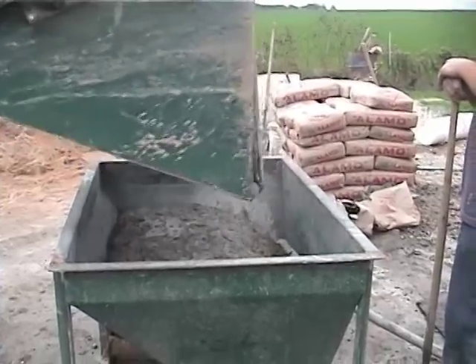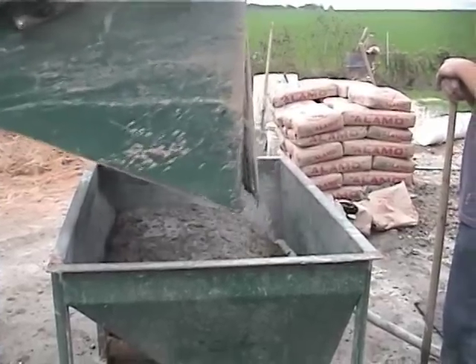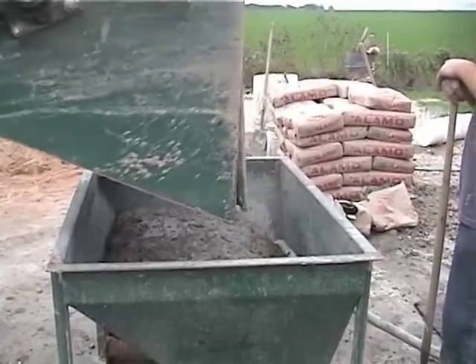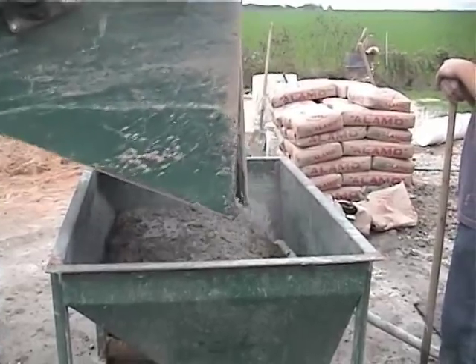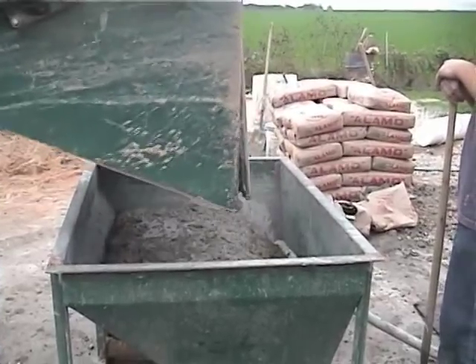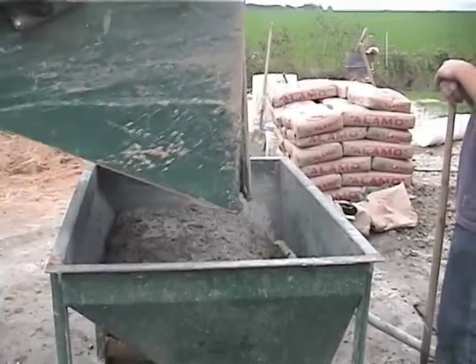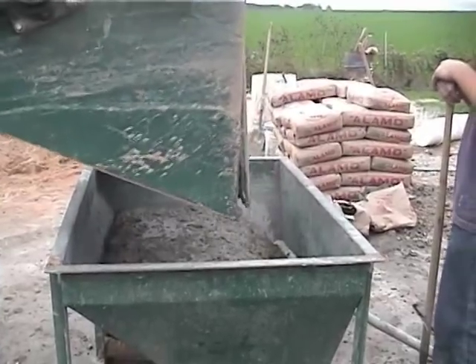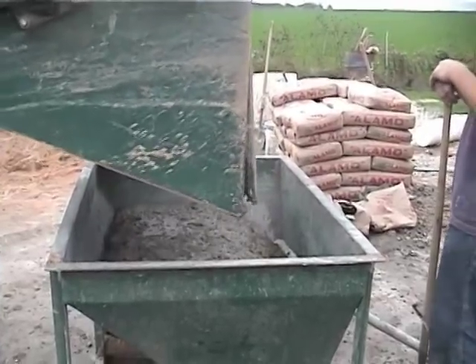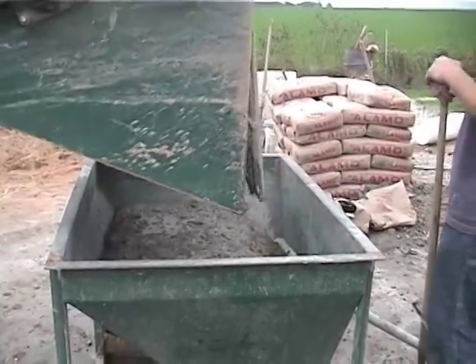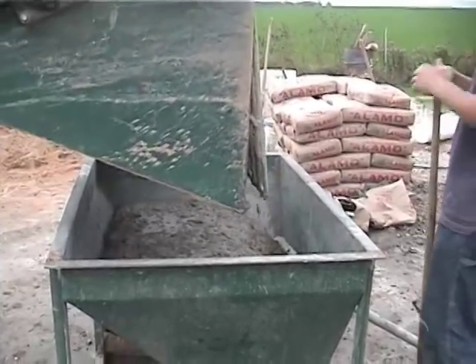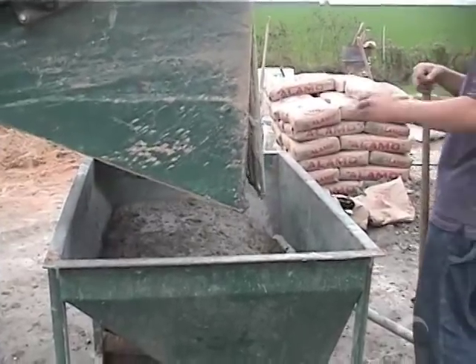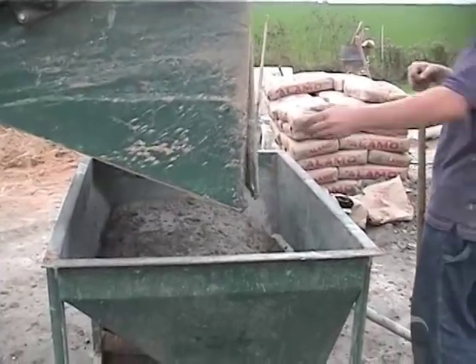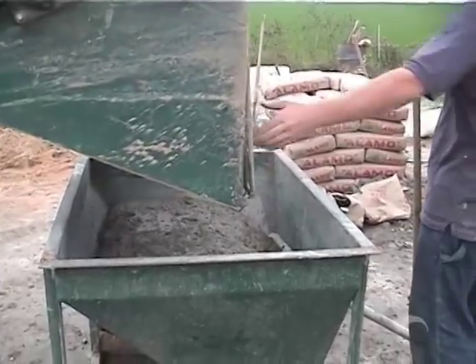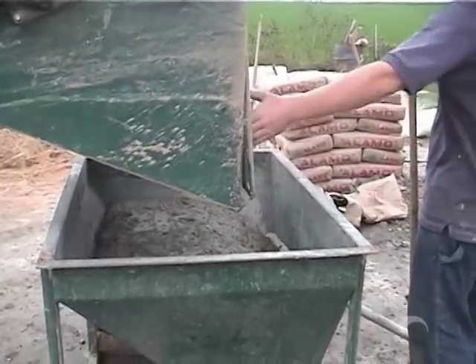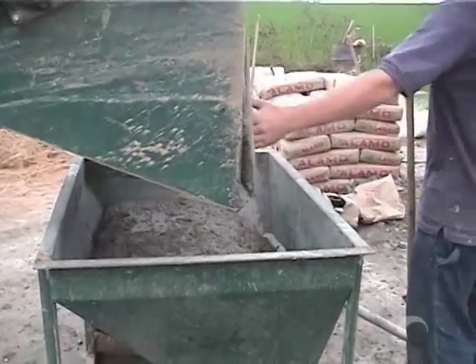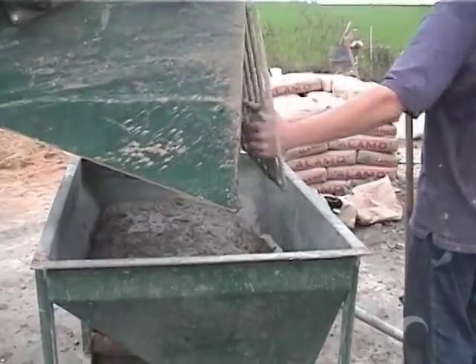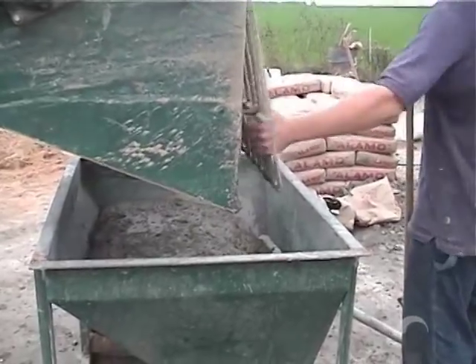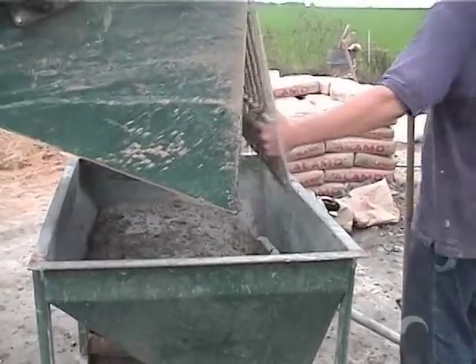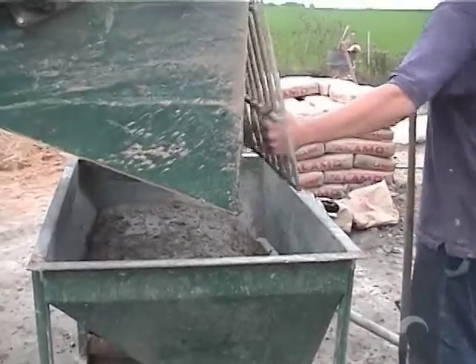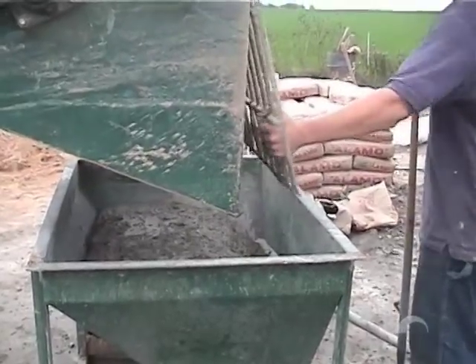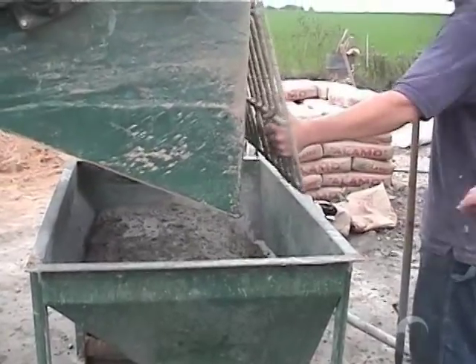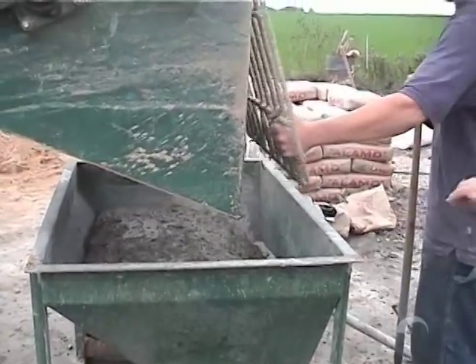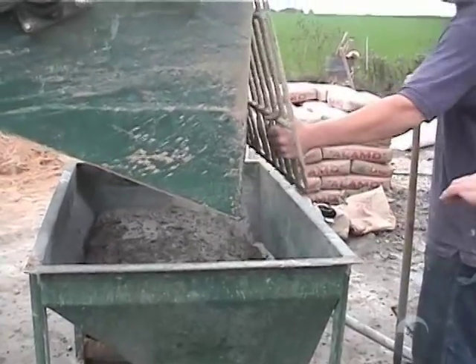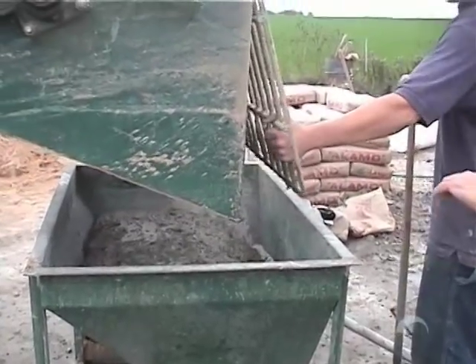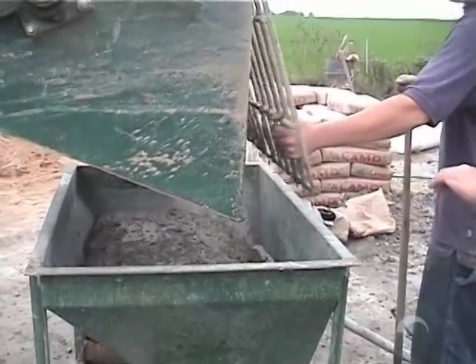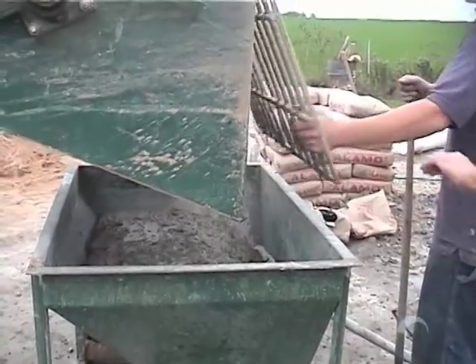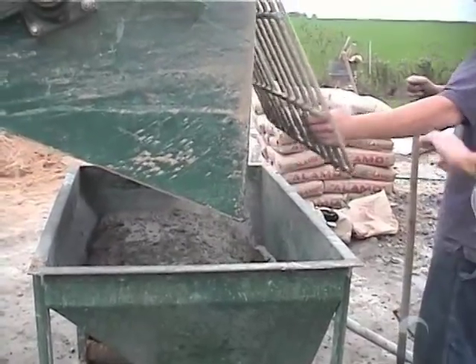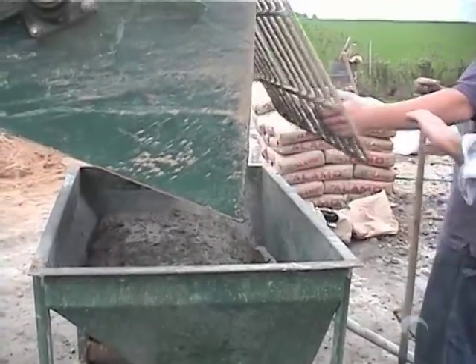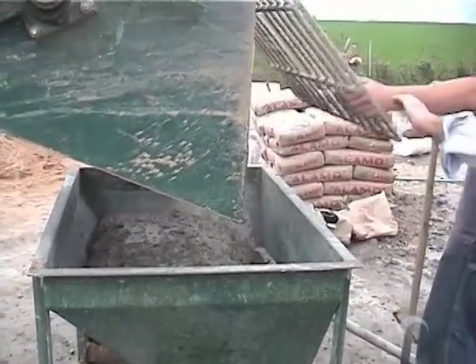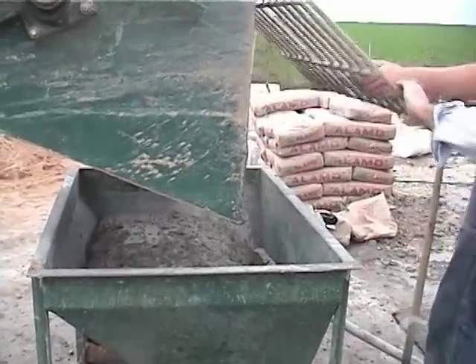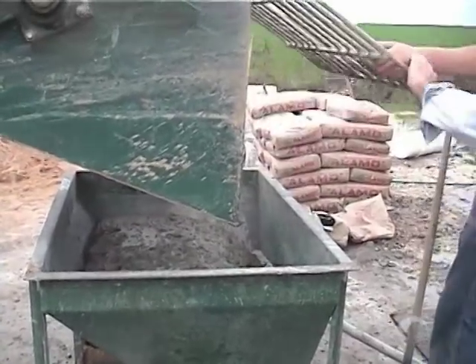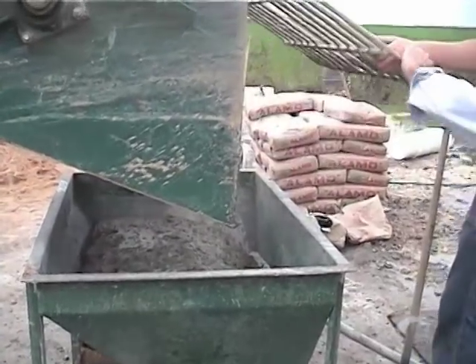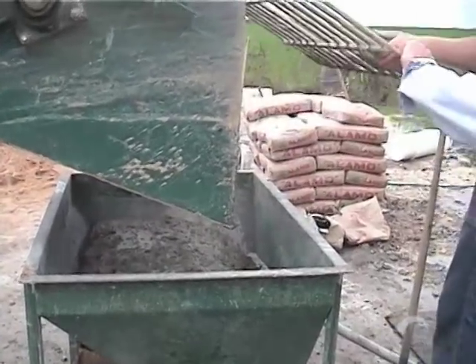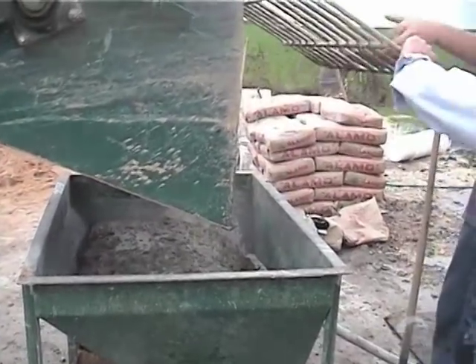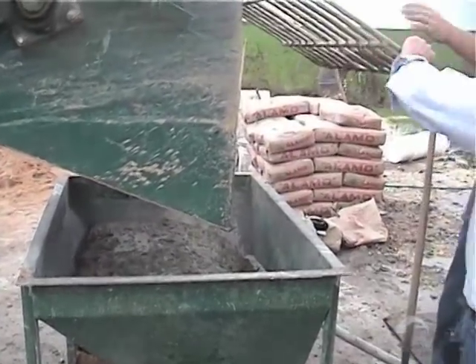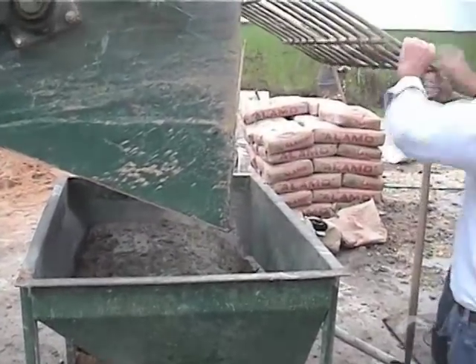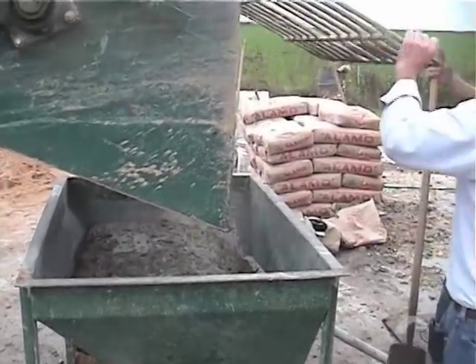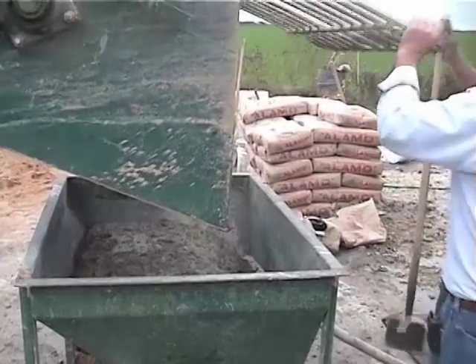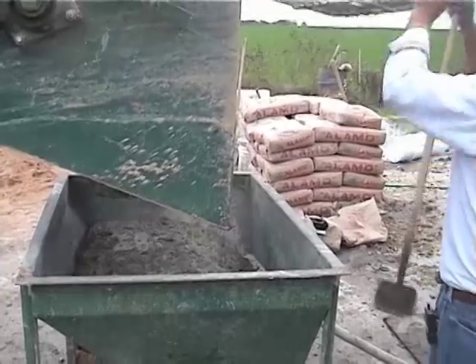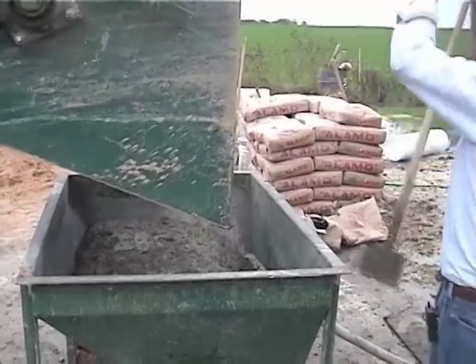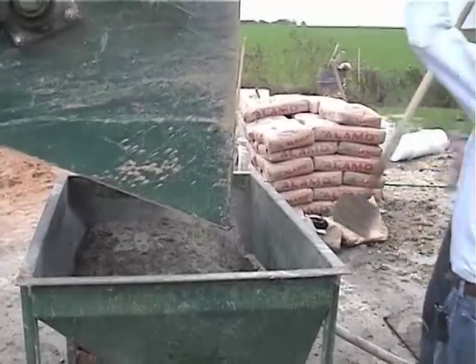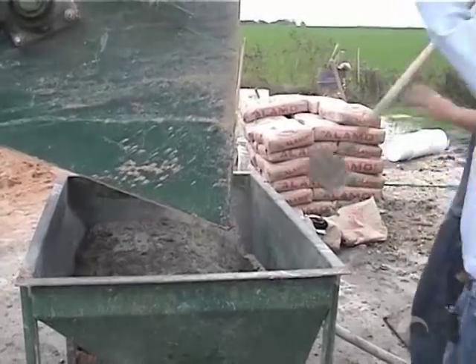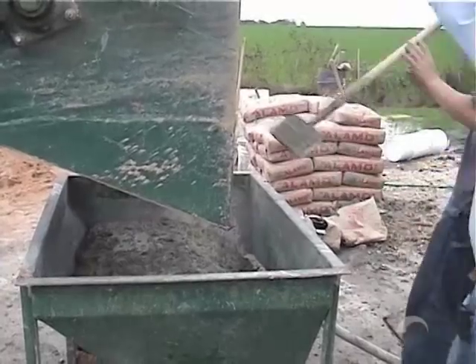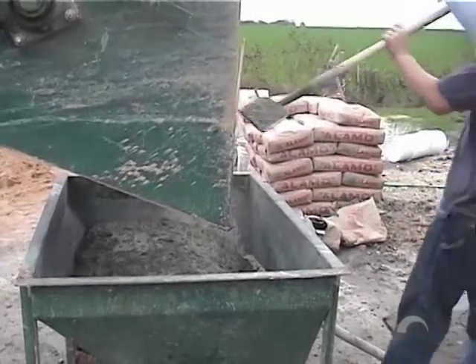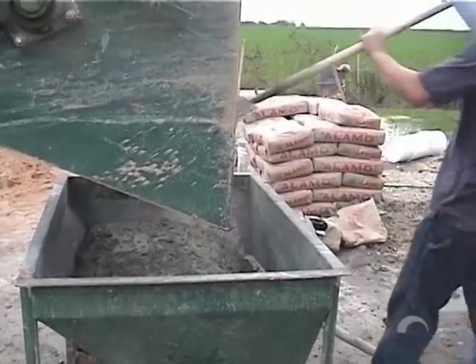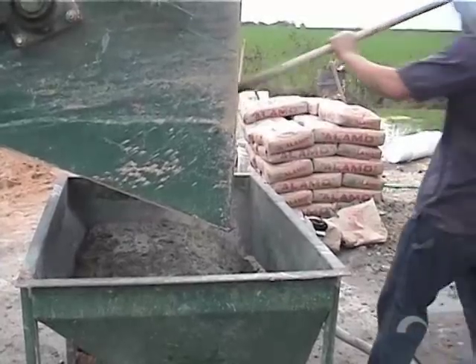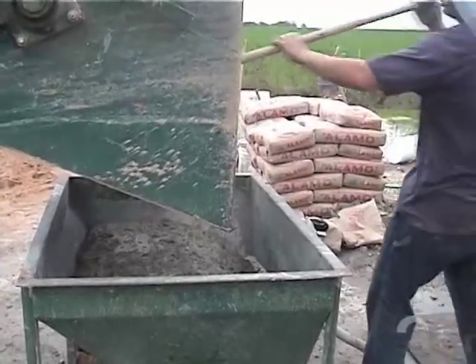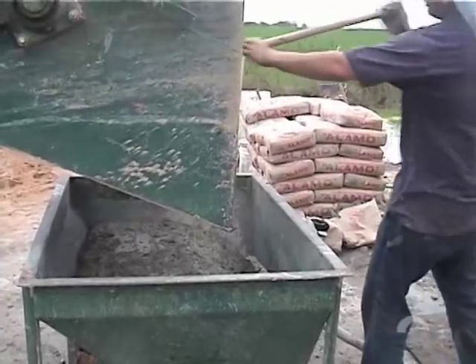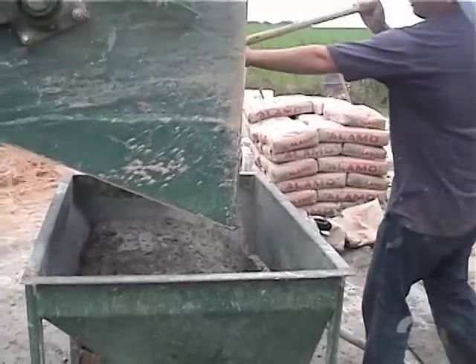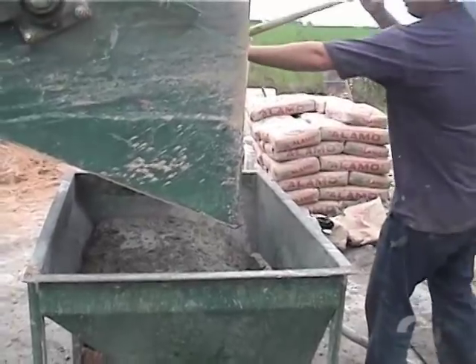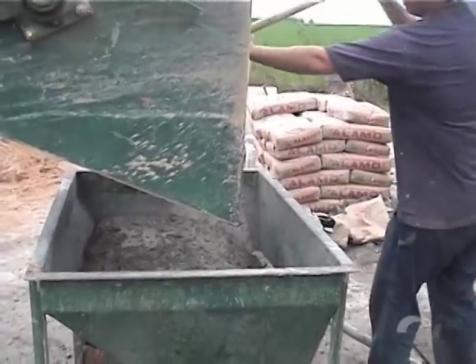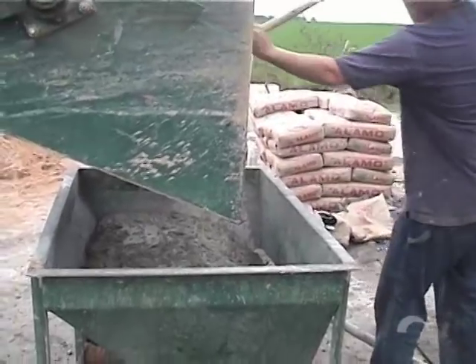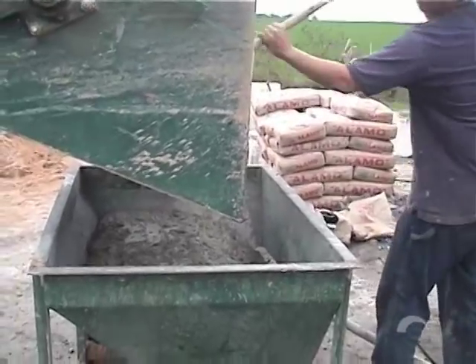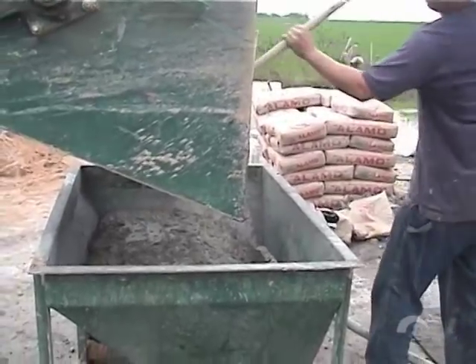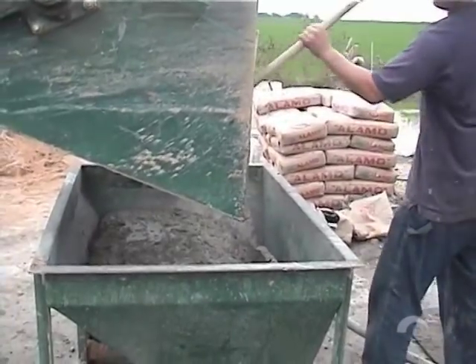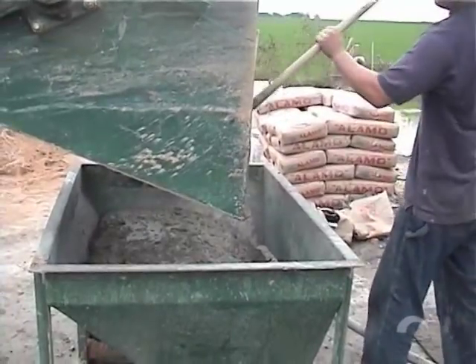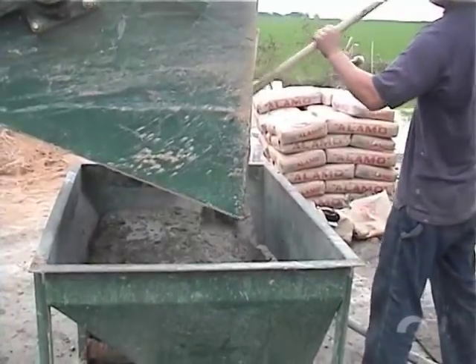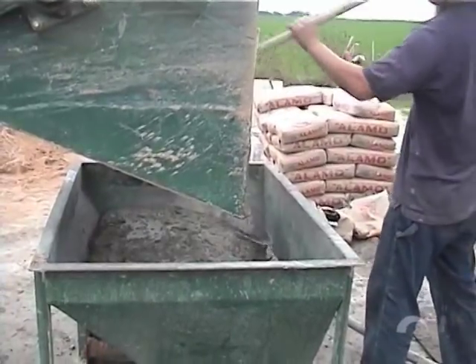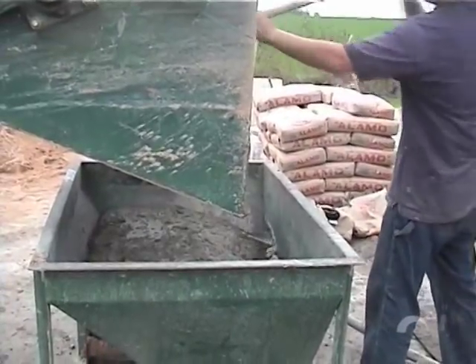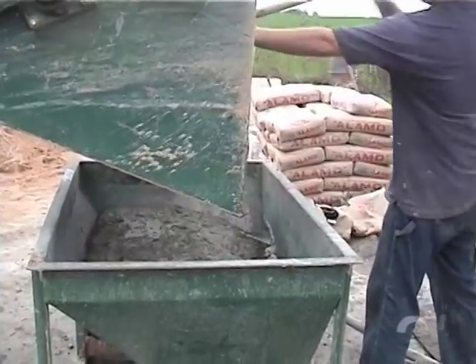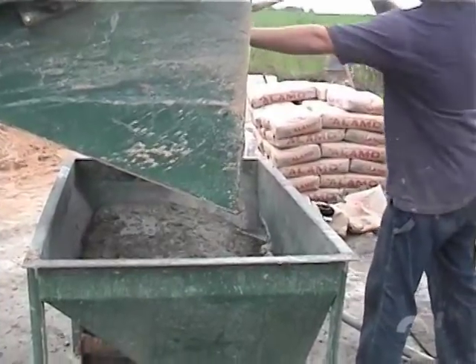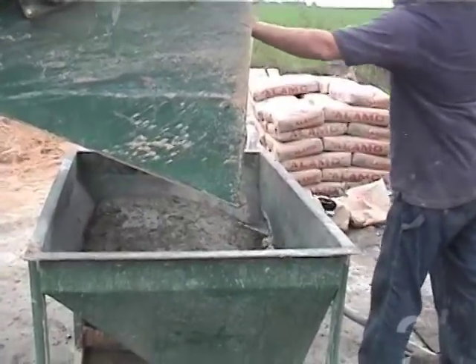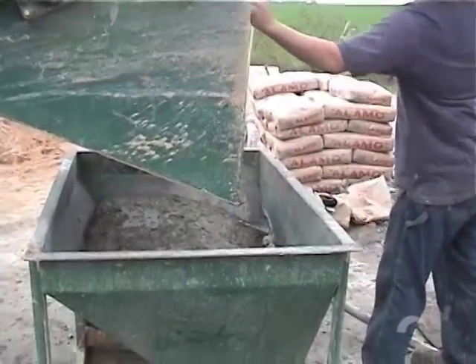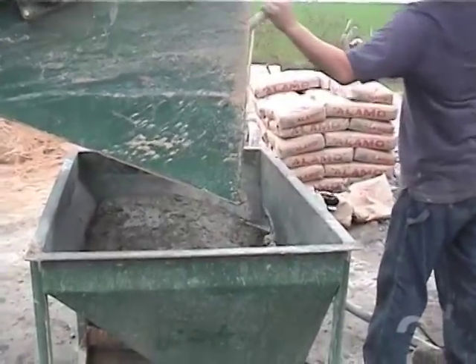Now he's shaking out the last of the material. He stopped the mixer, we're going to lift the lid, and scrape out the balance of what's remaining.